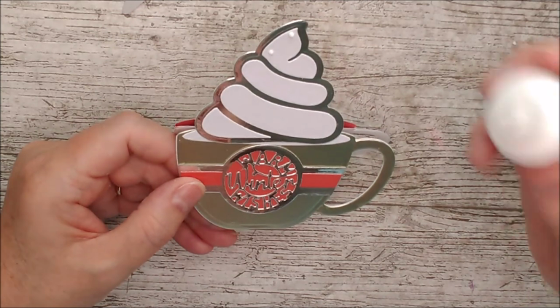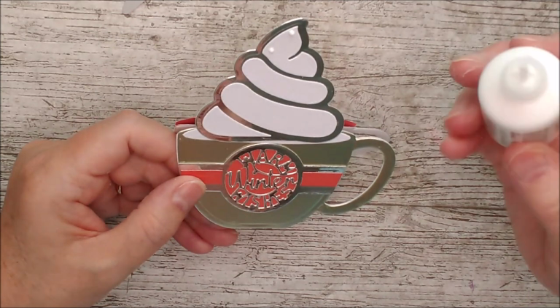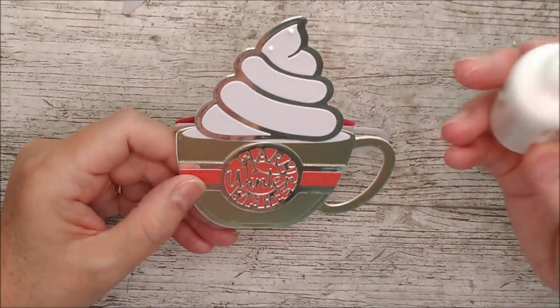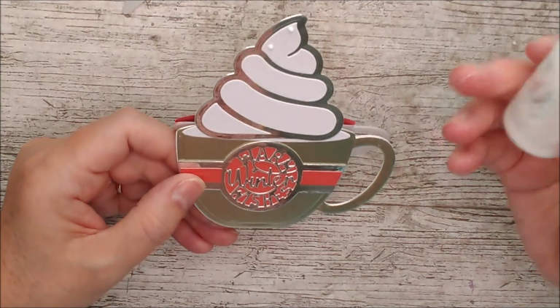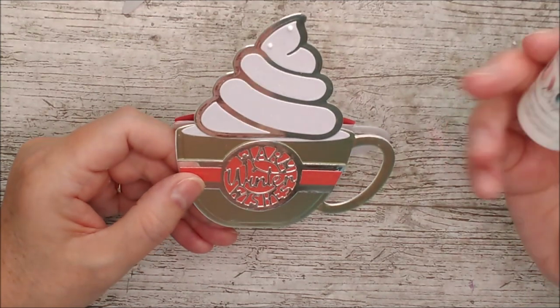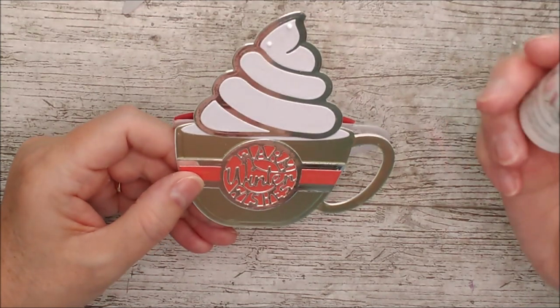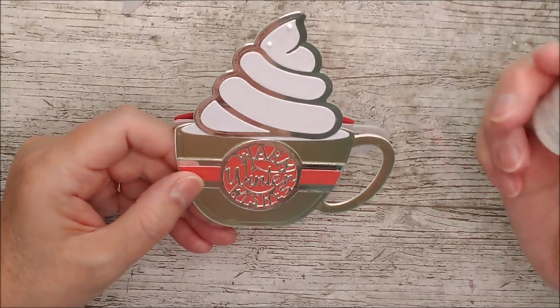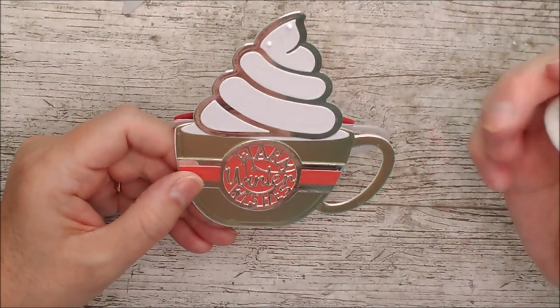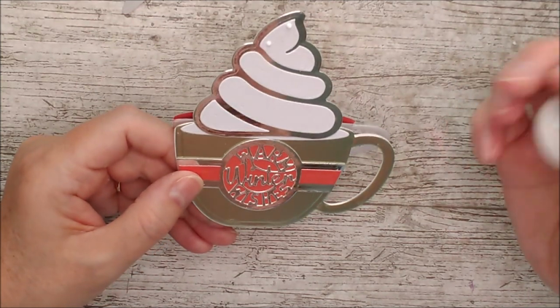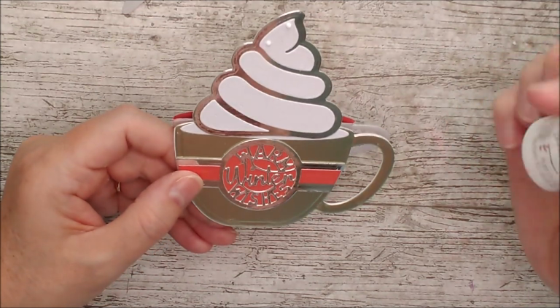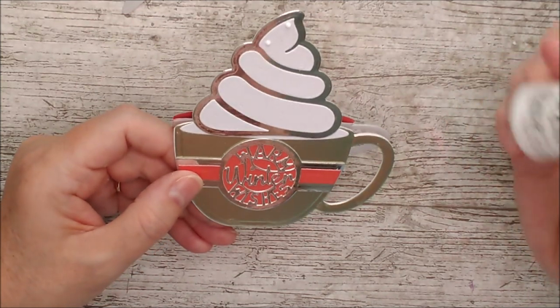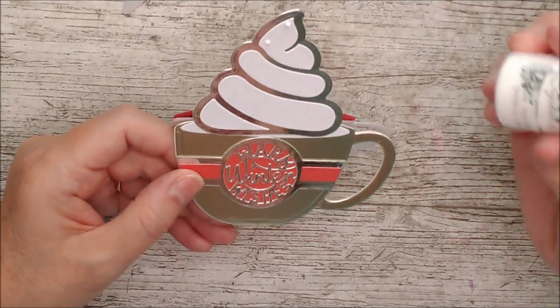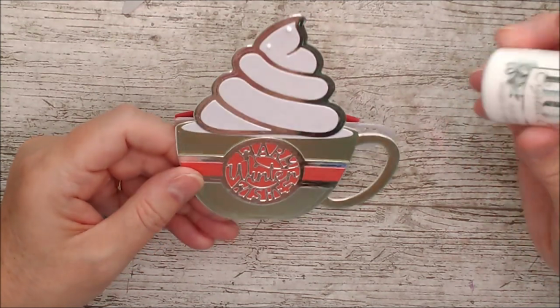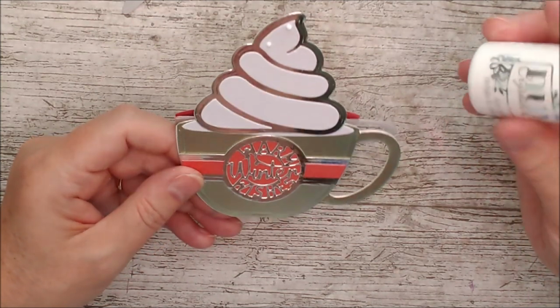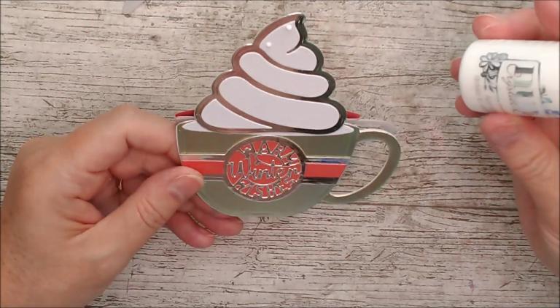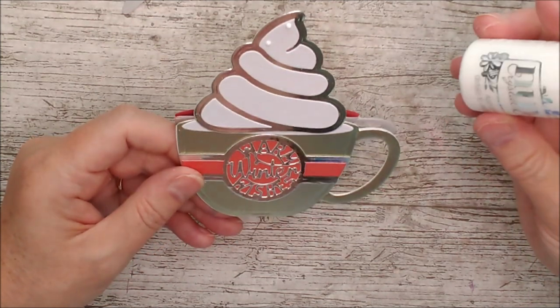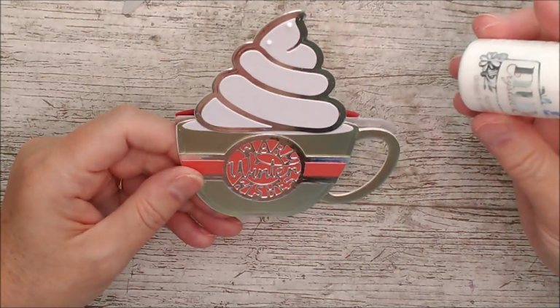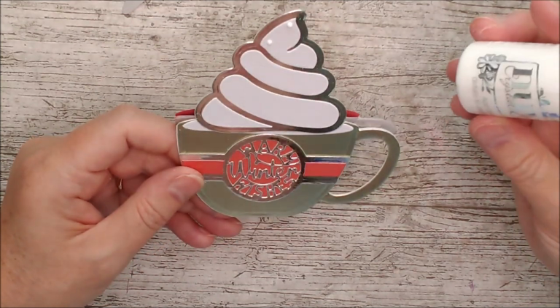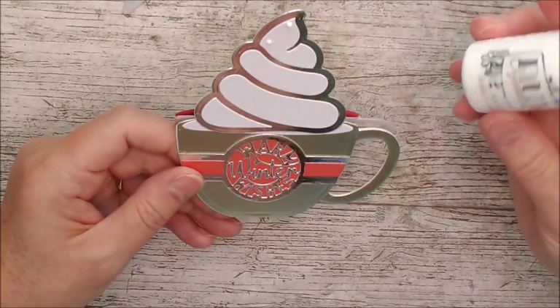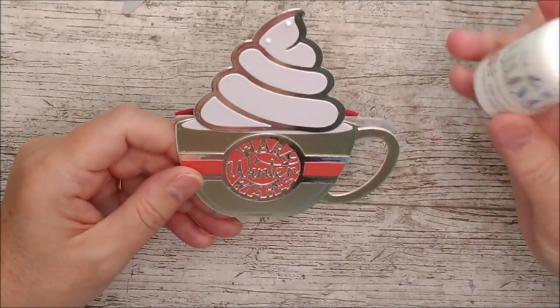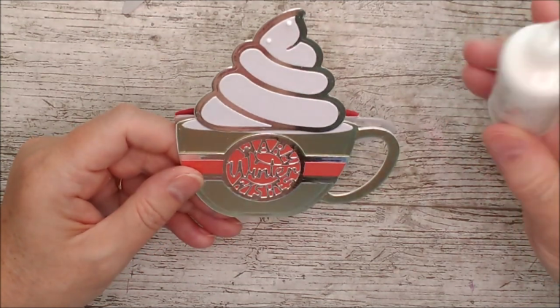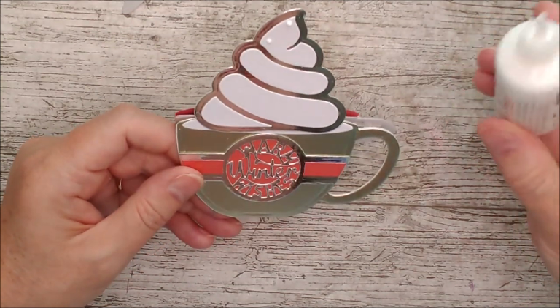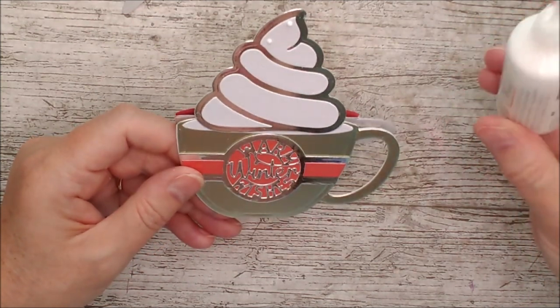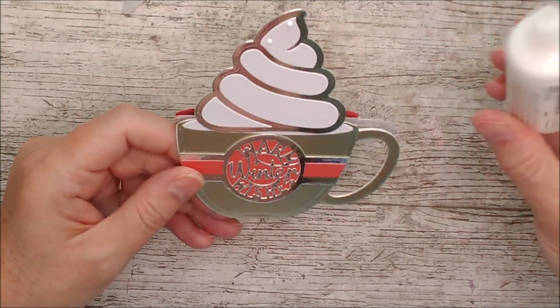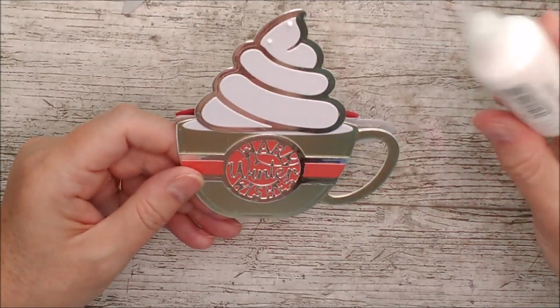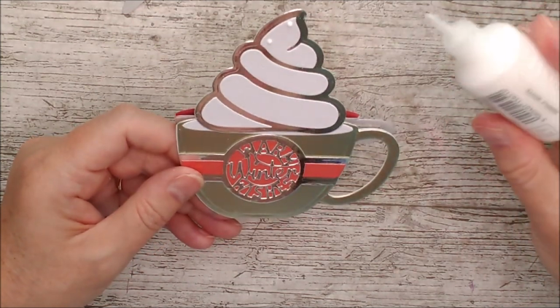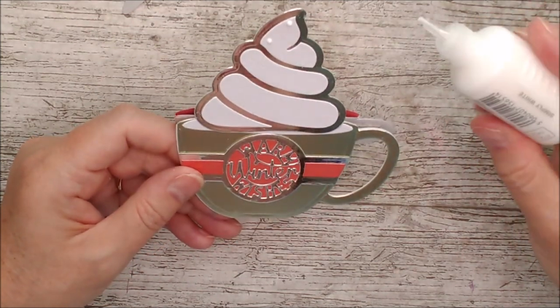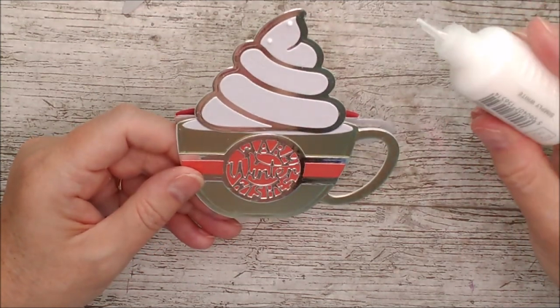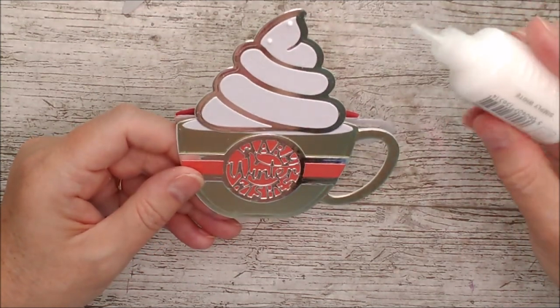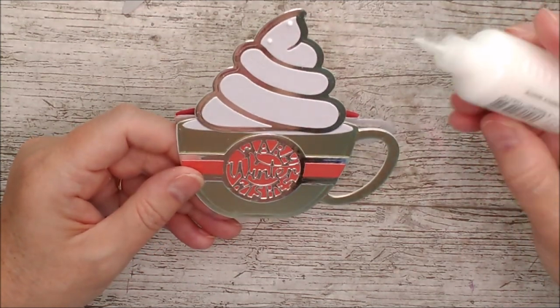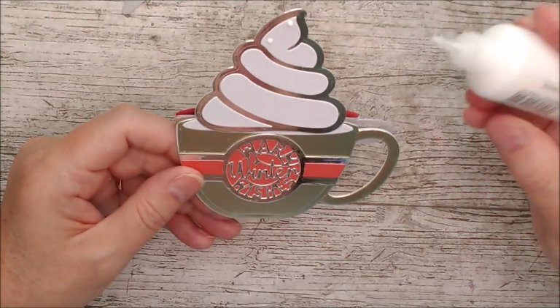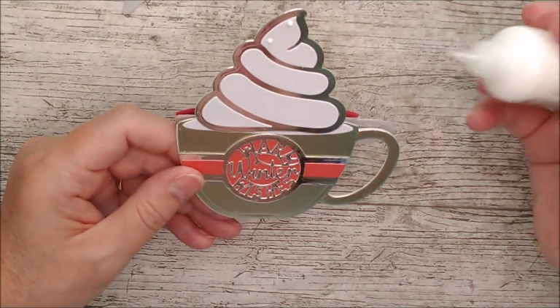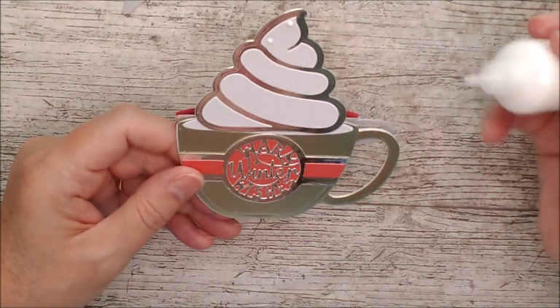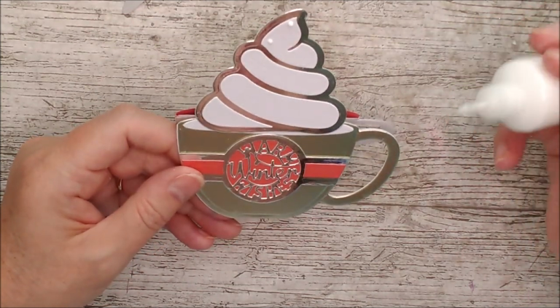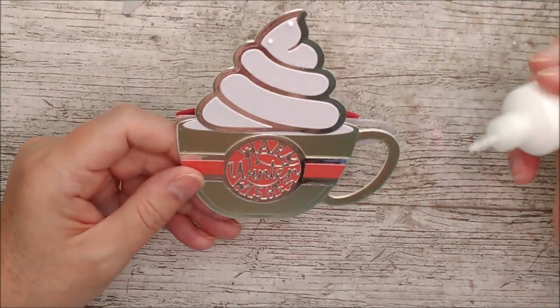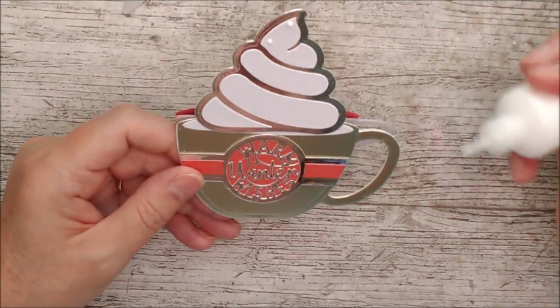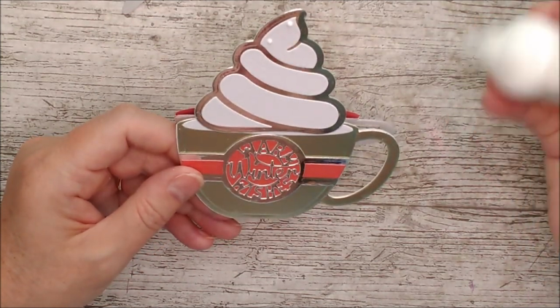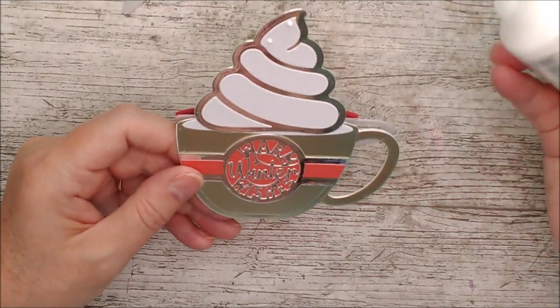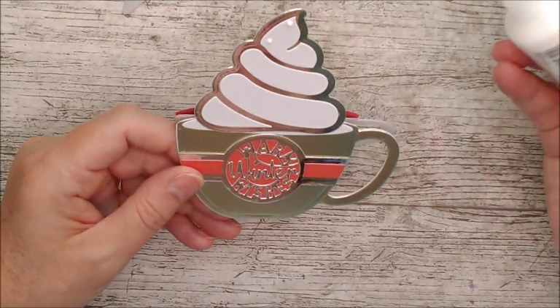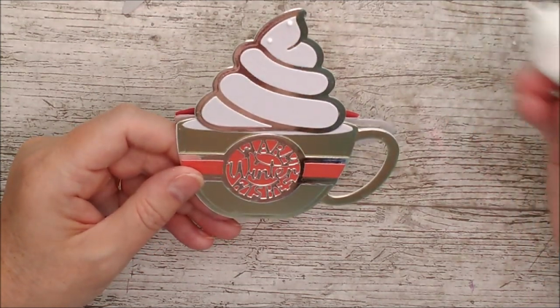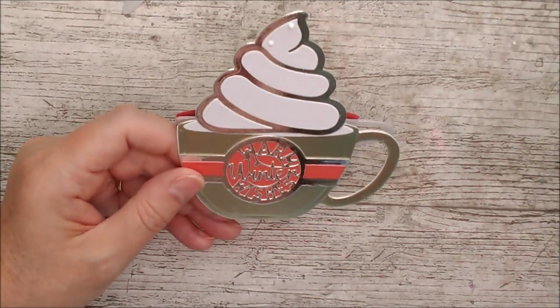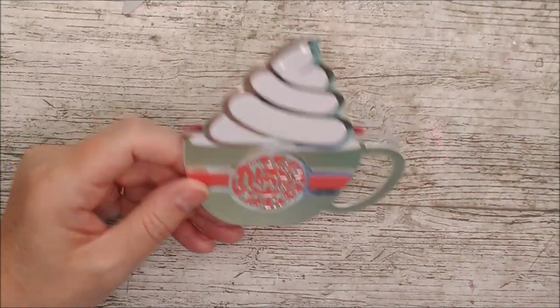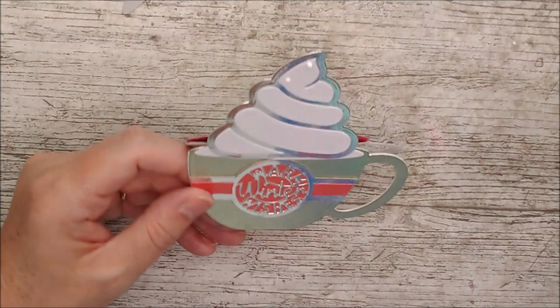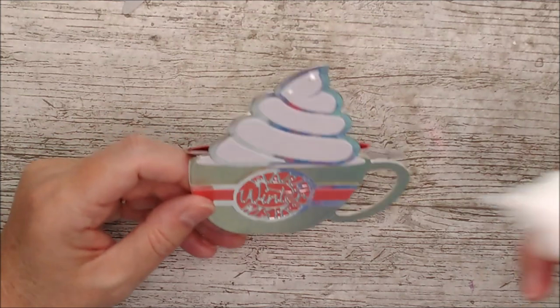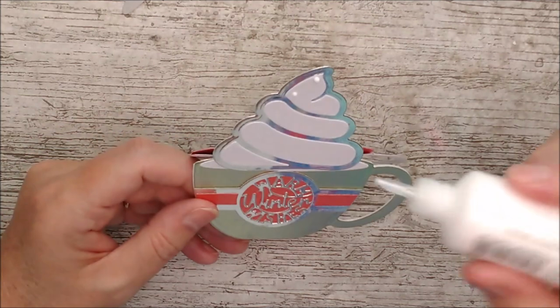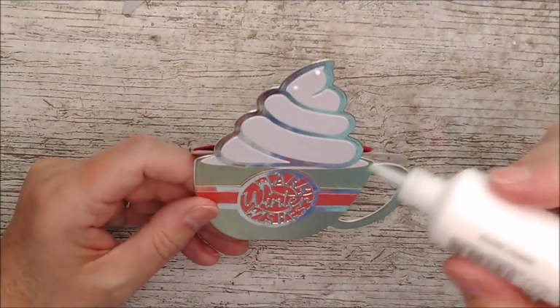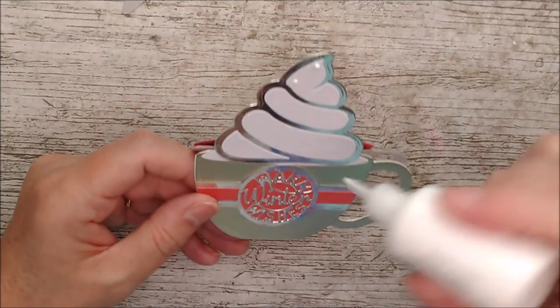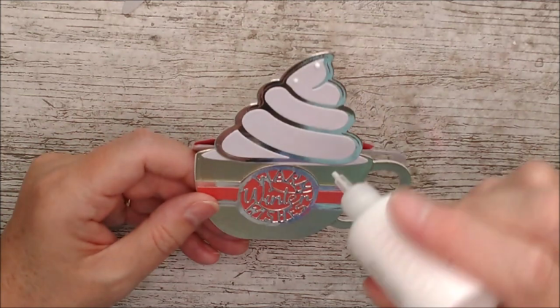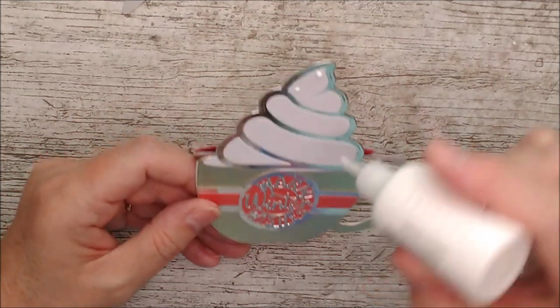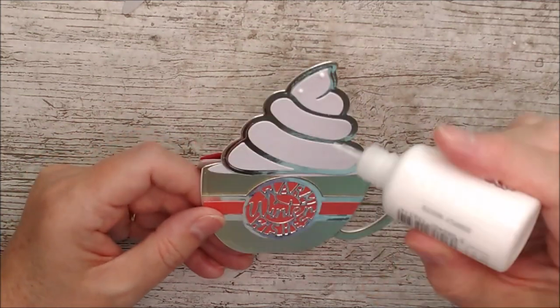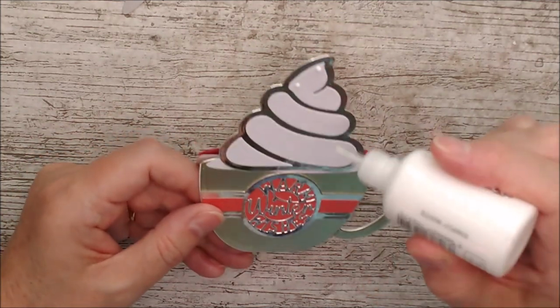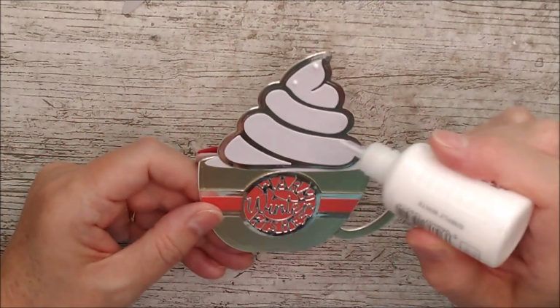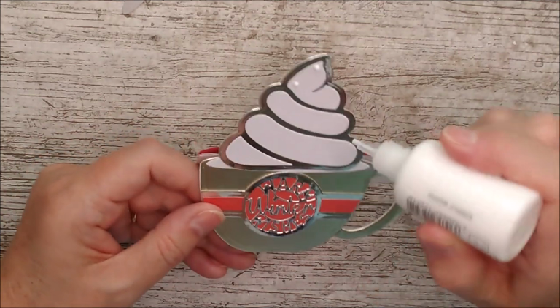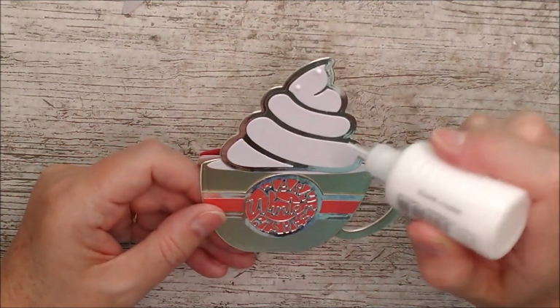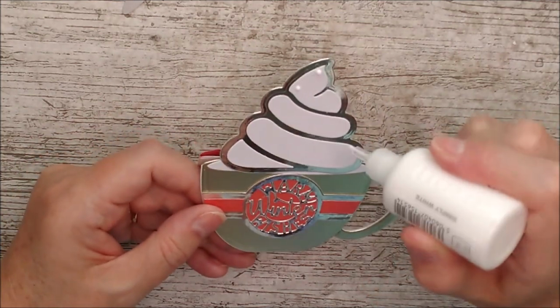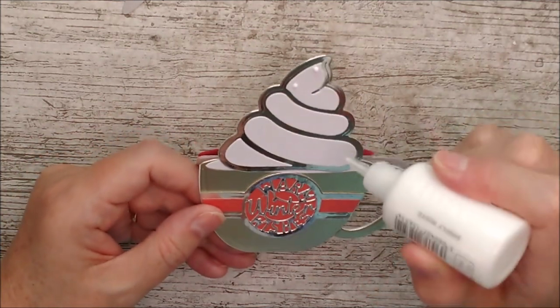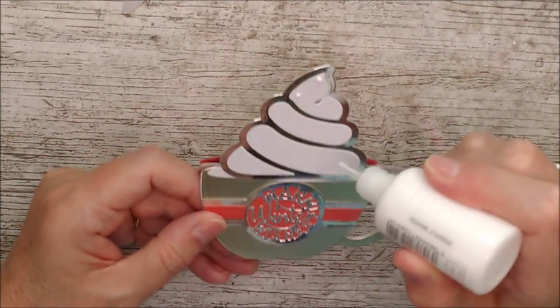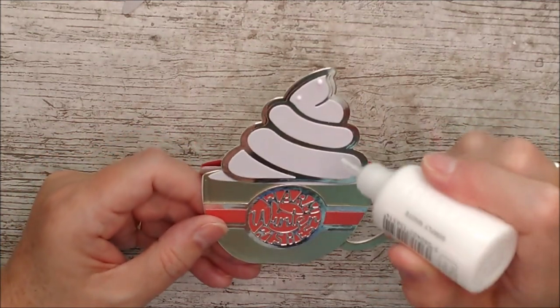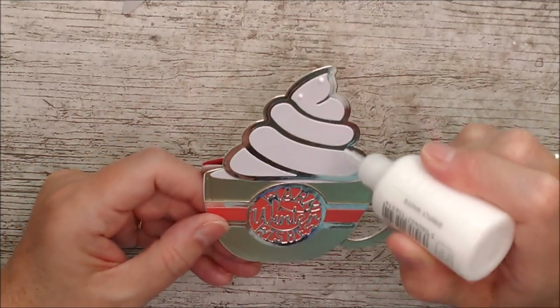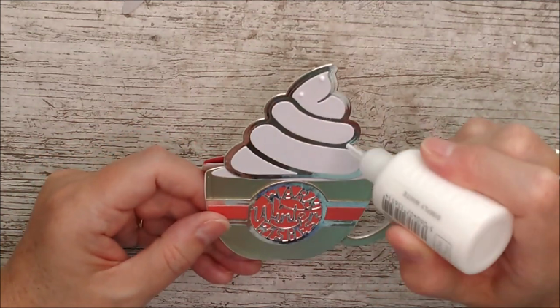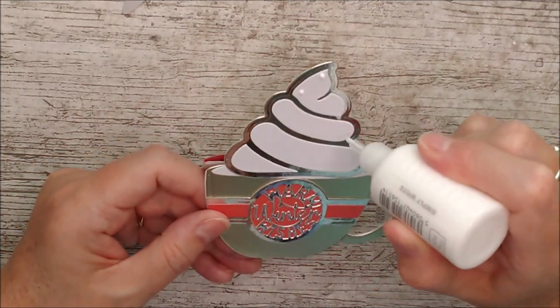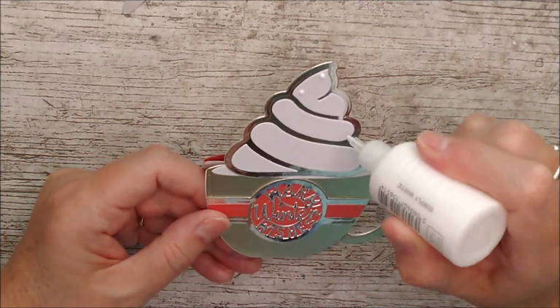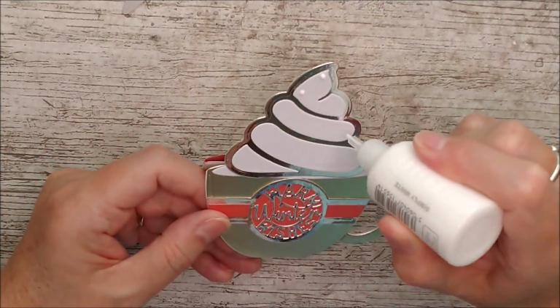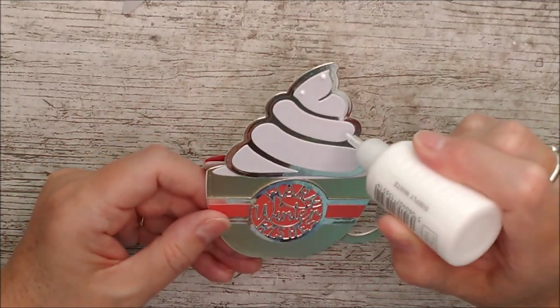I think I'd like to add a little bit of dimension with these crystal drops as well, so I'm going to add a couple of dots along here.